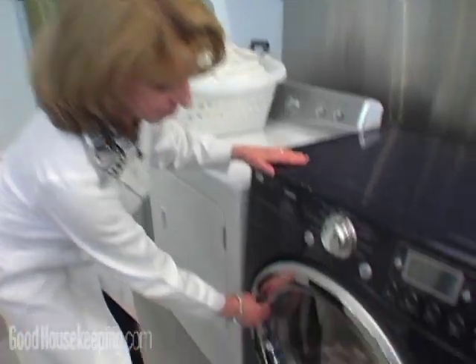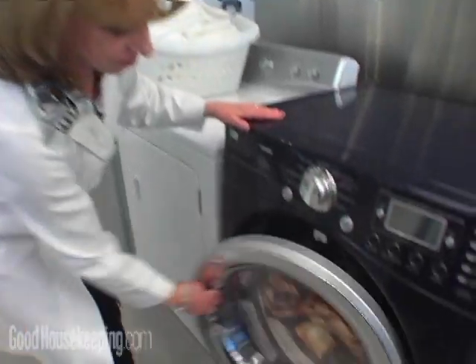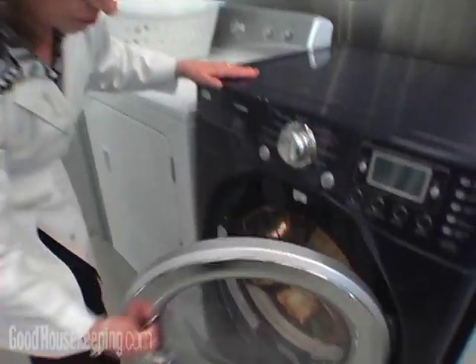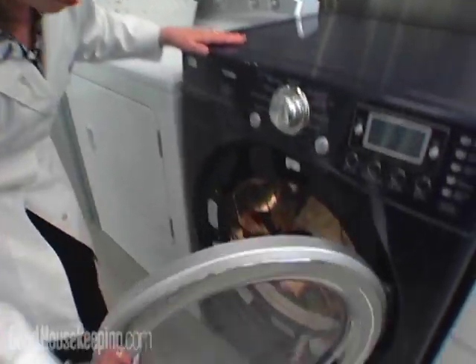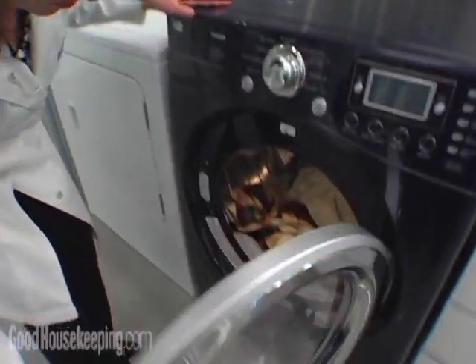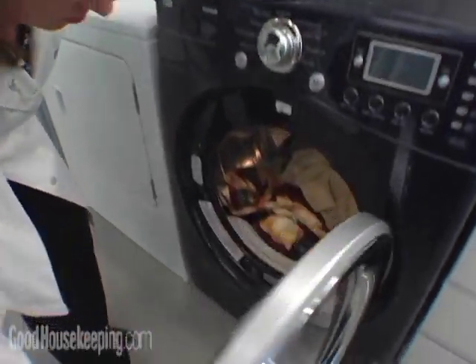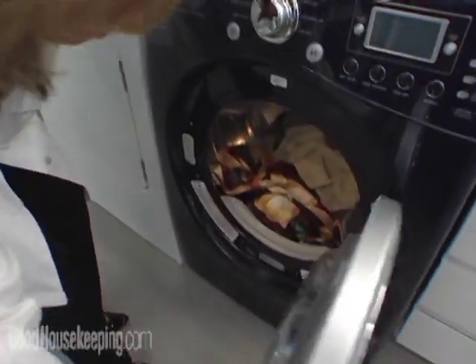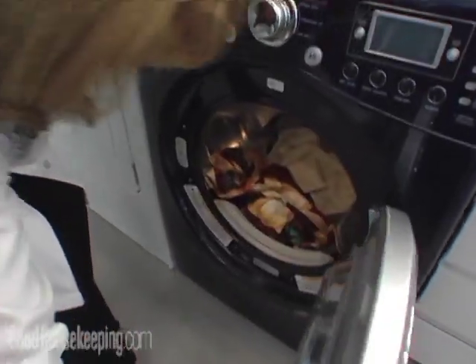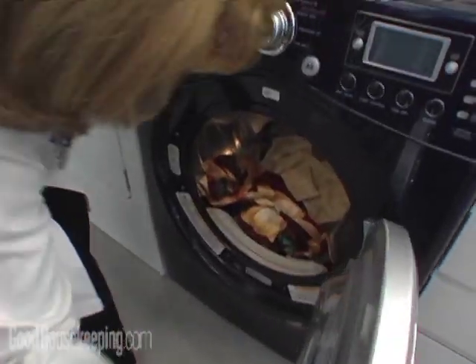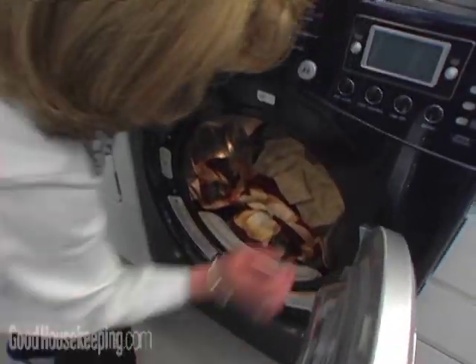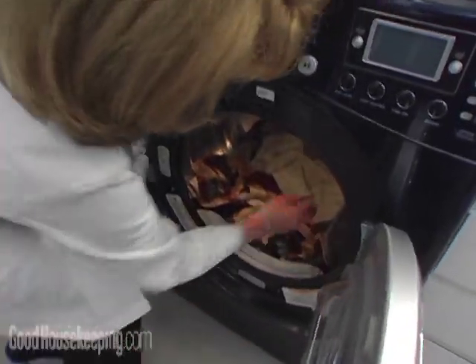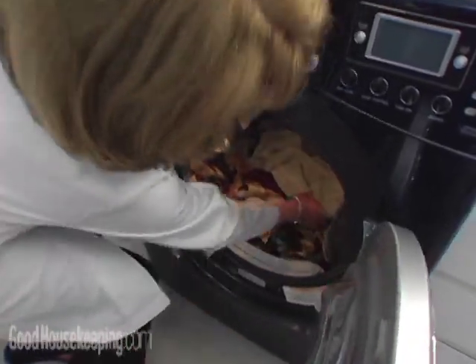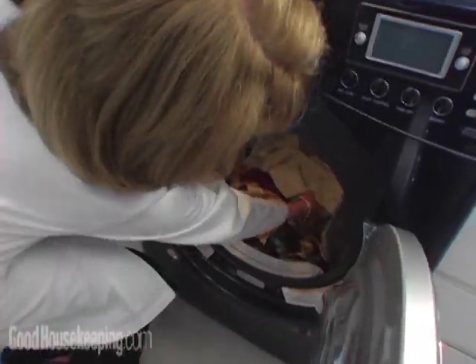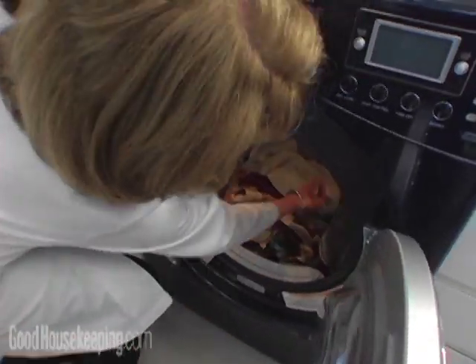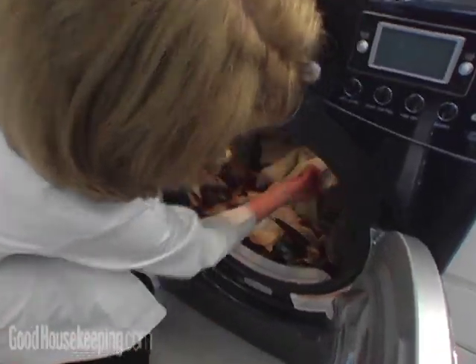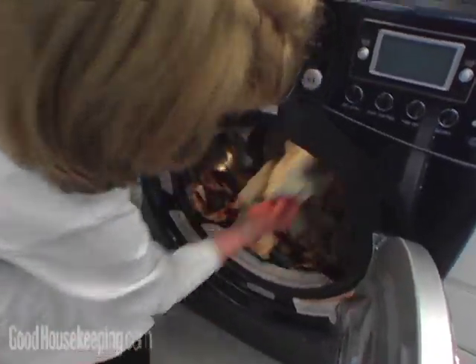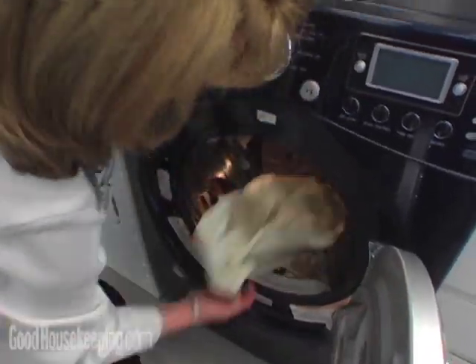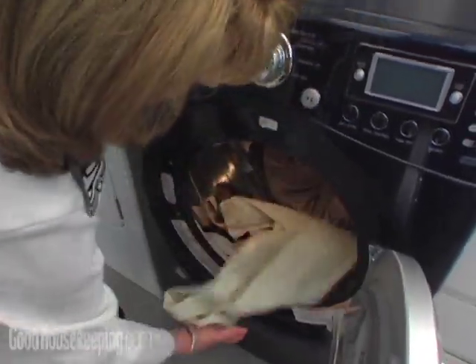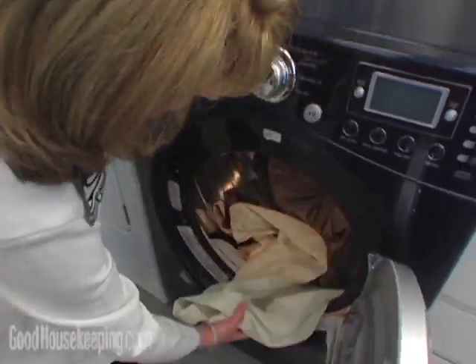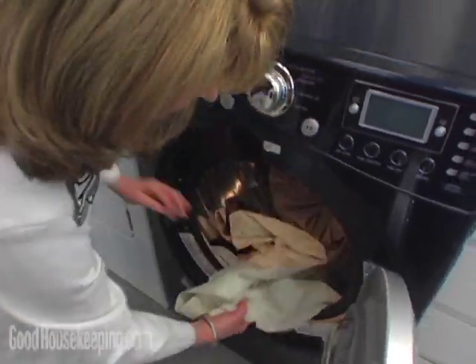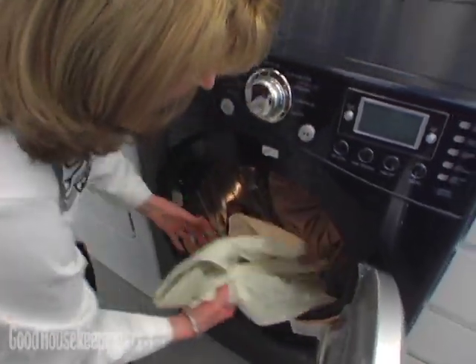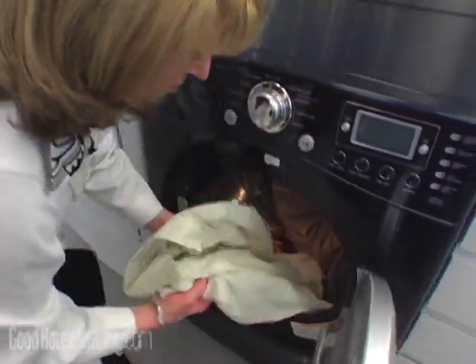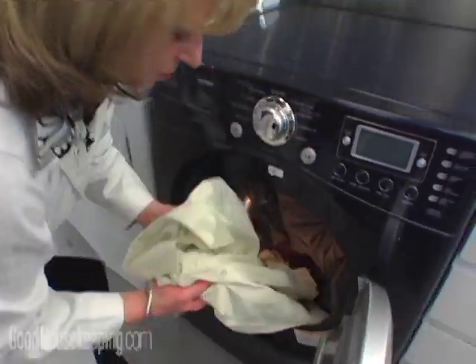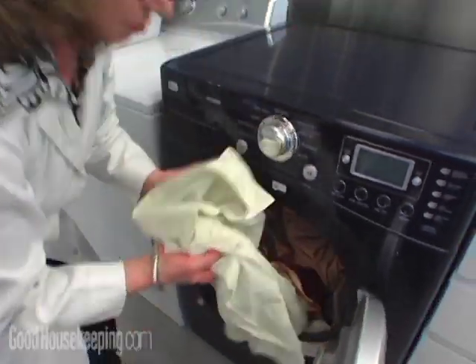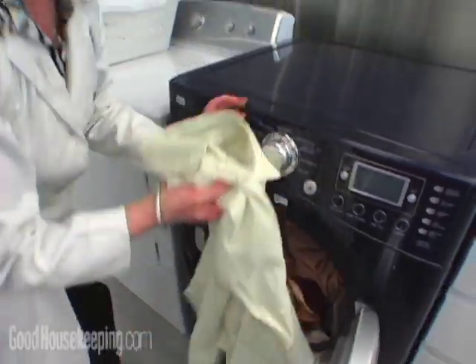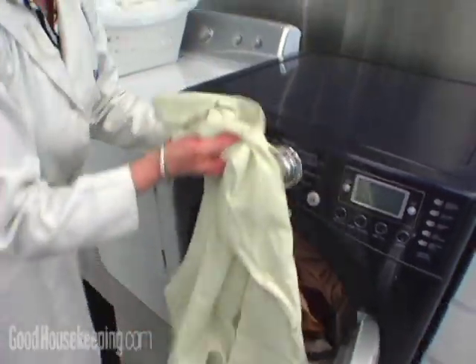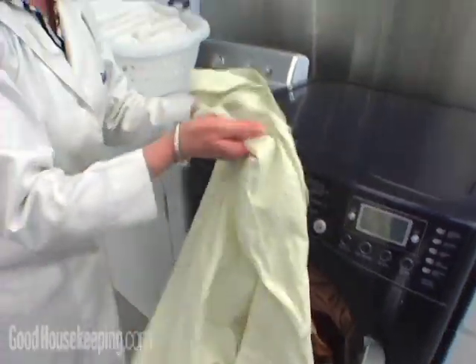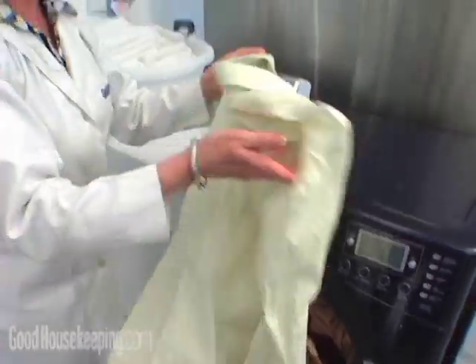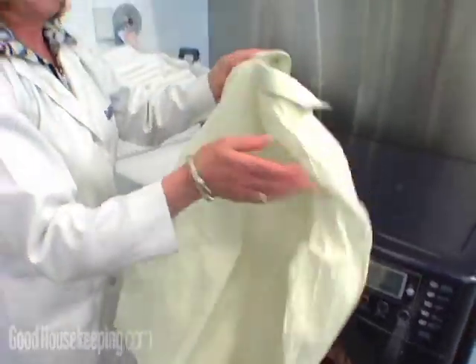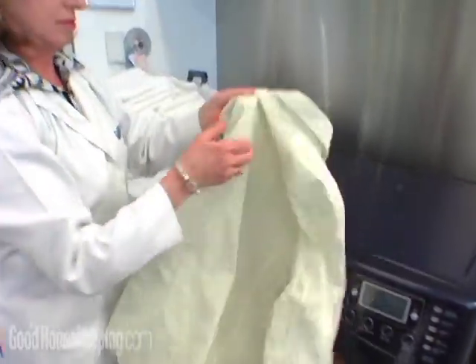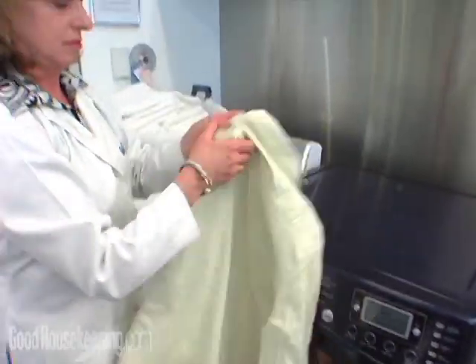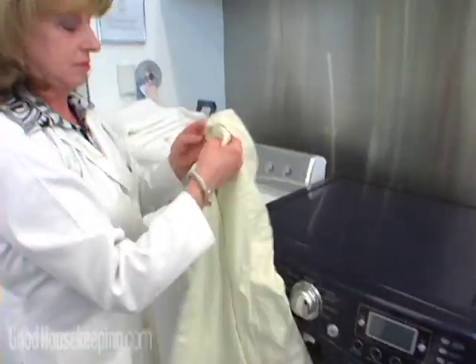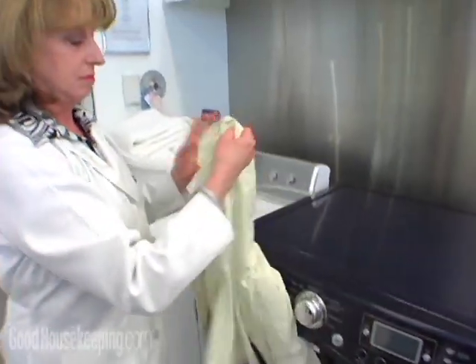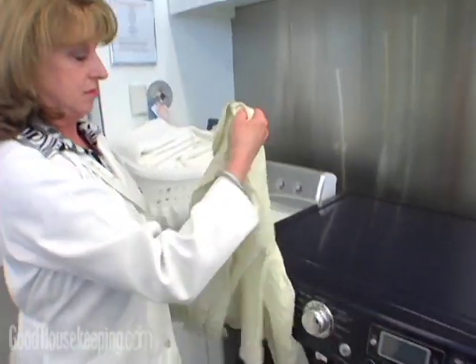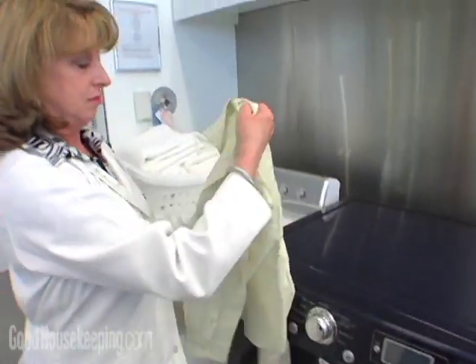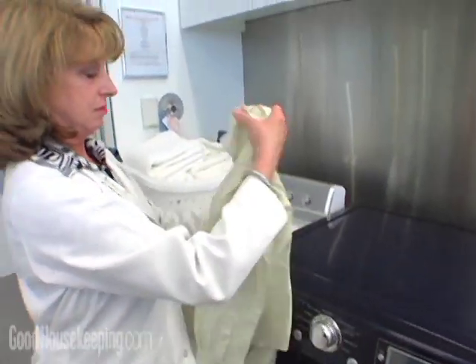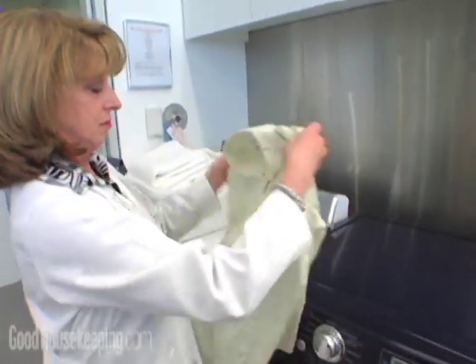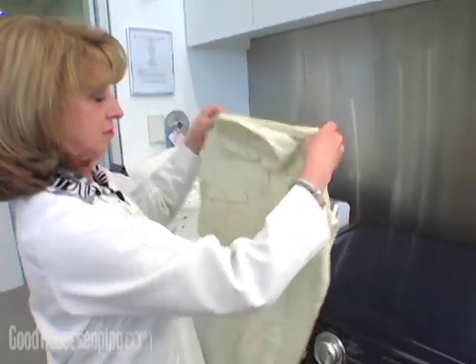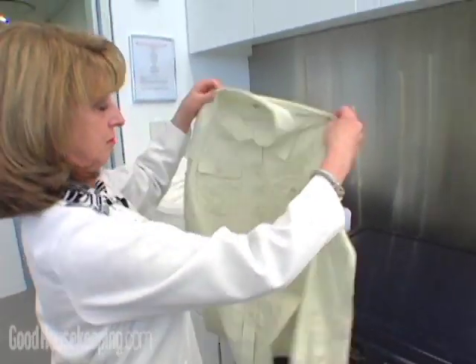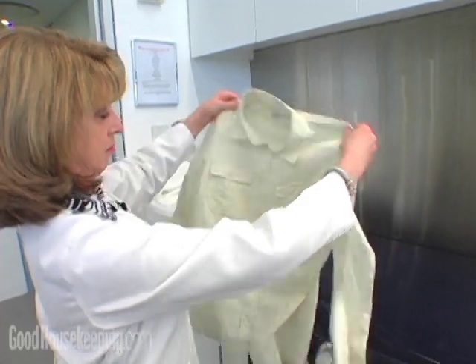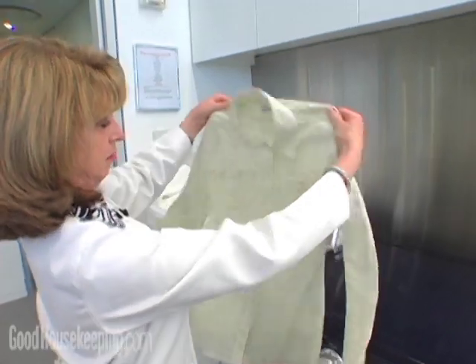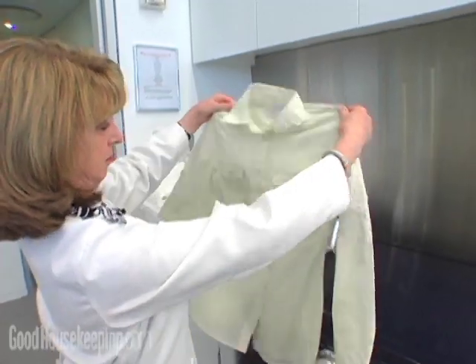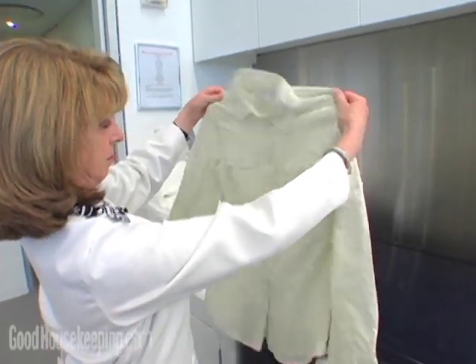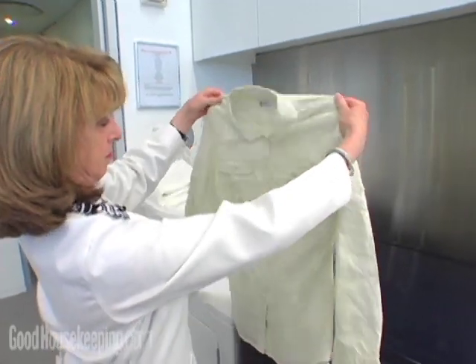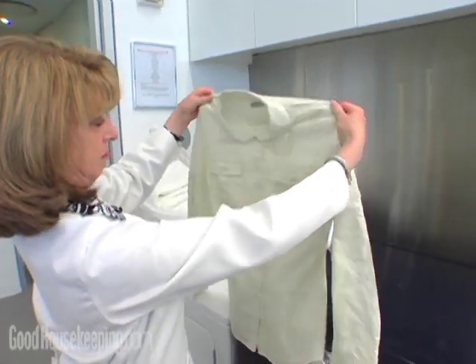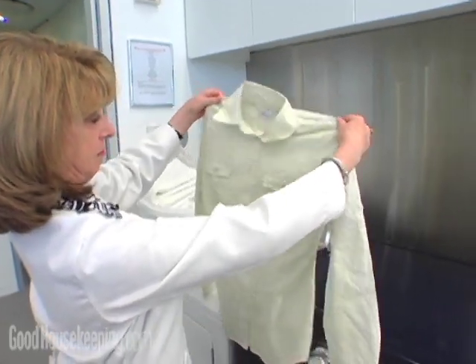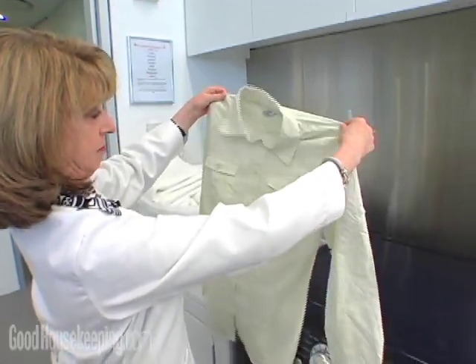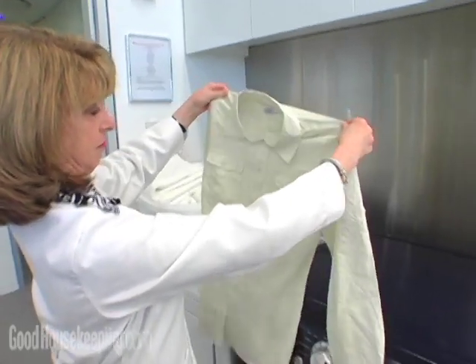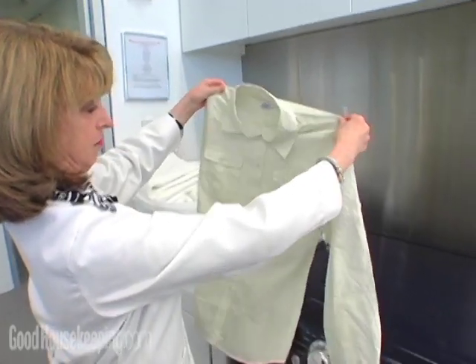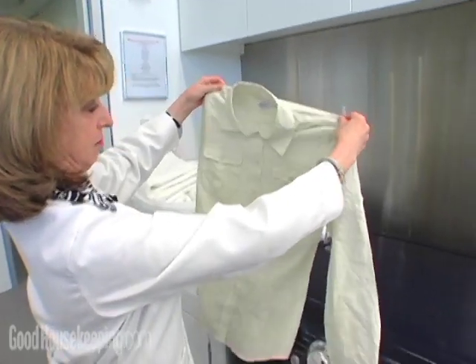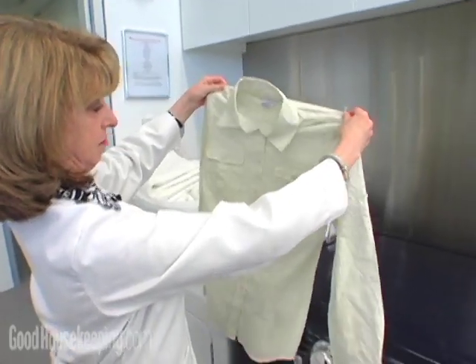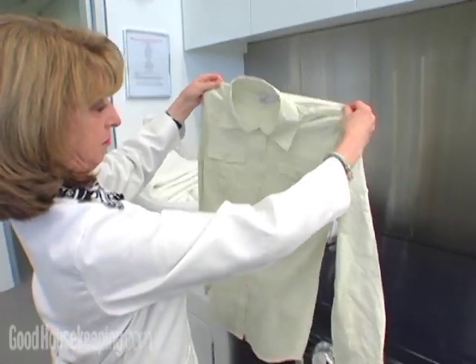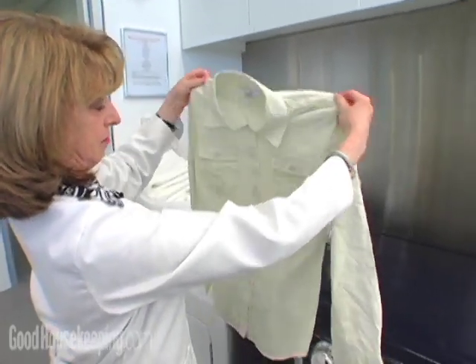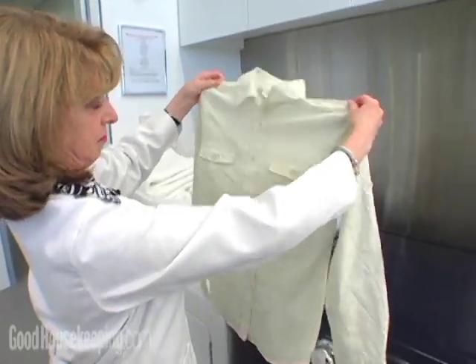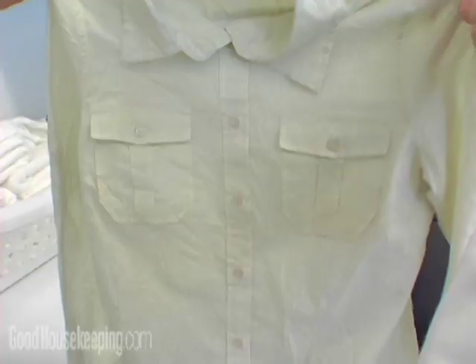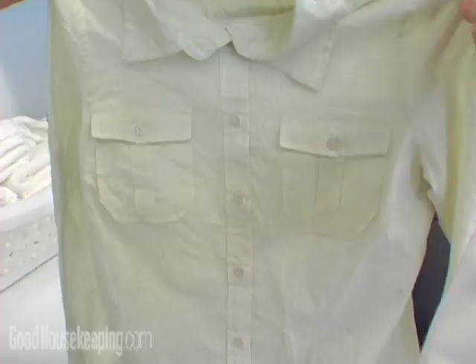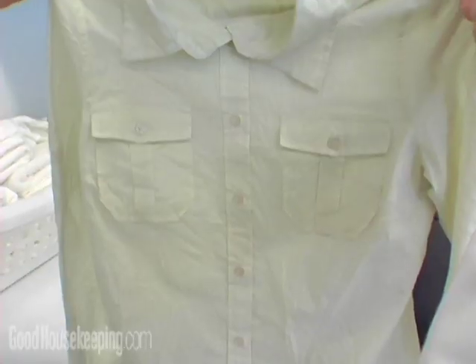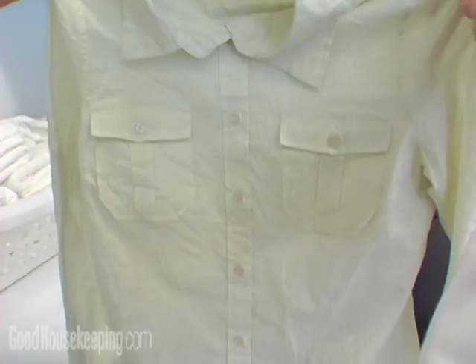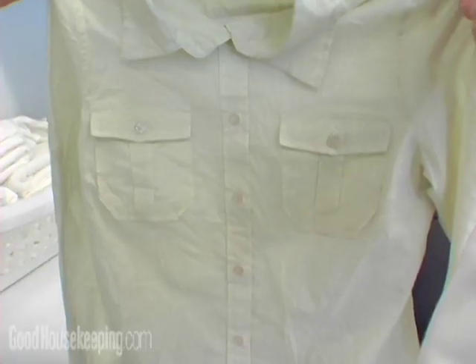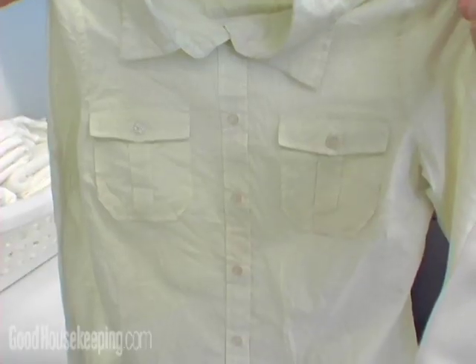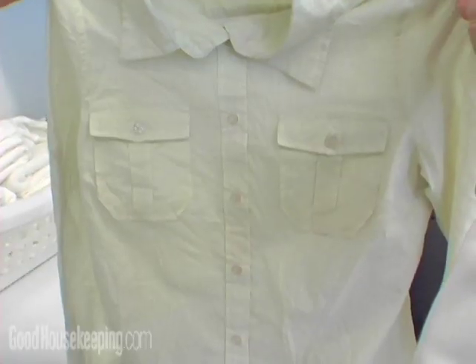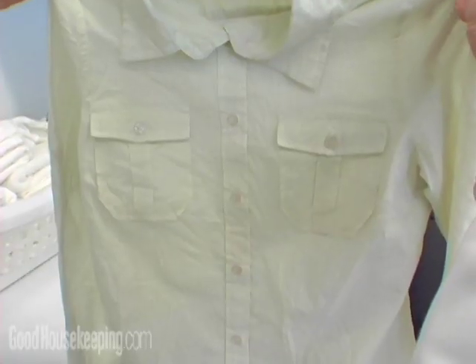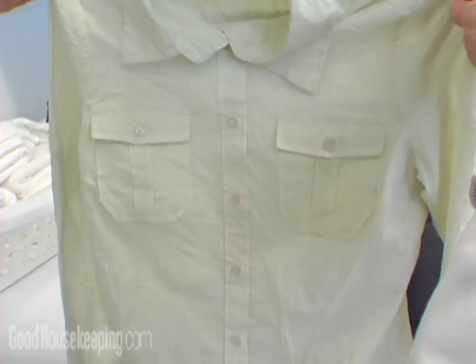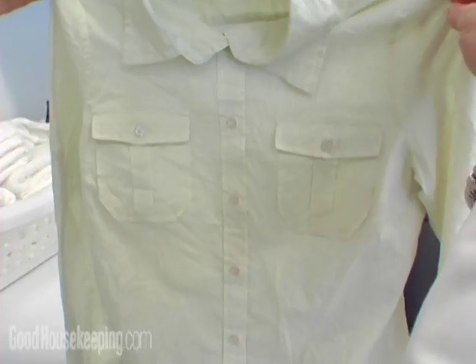For the clothes we took out of the dryer, it also helped. It removed some of the wrinkles, more from some fabrics than others, but not everything was wrinkle free.